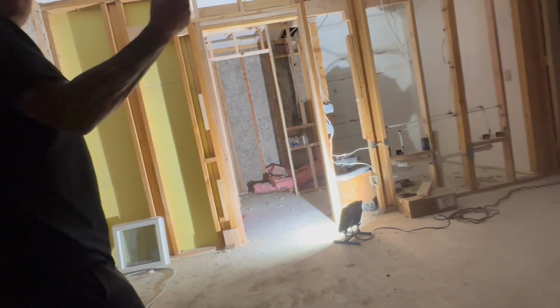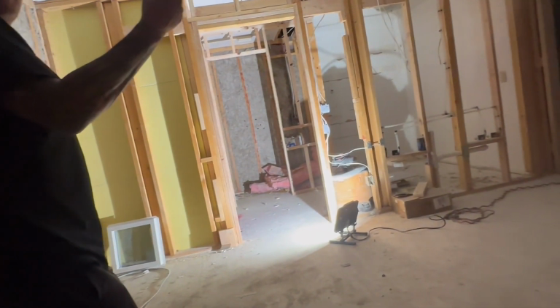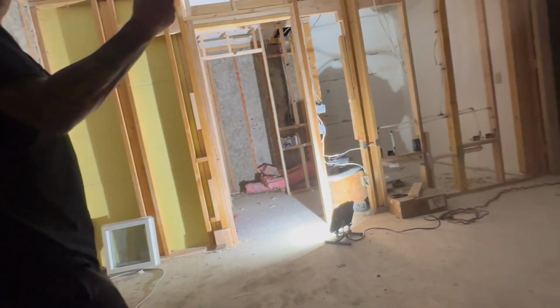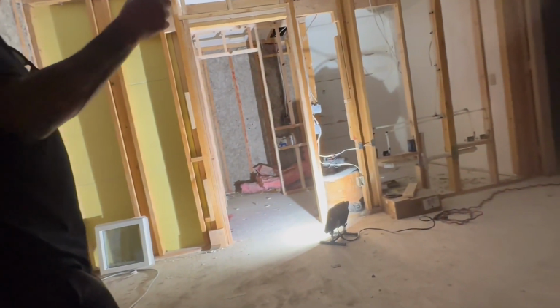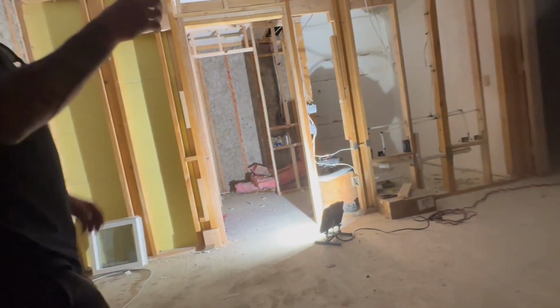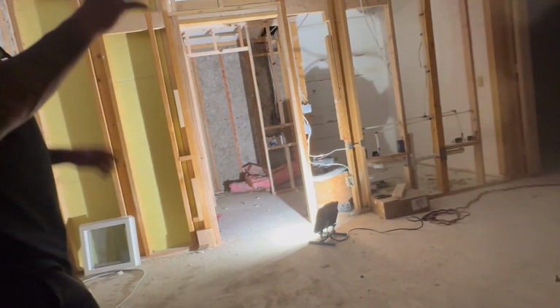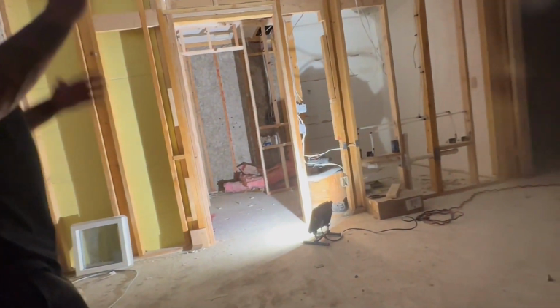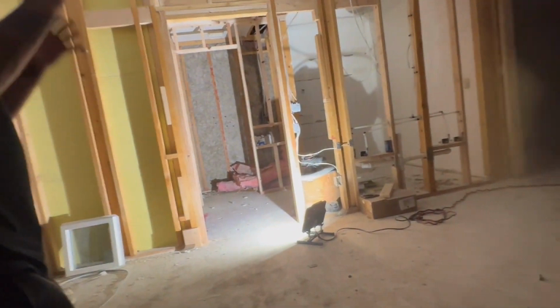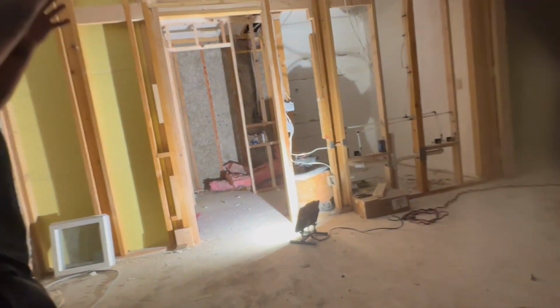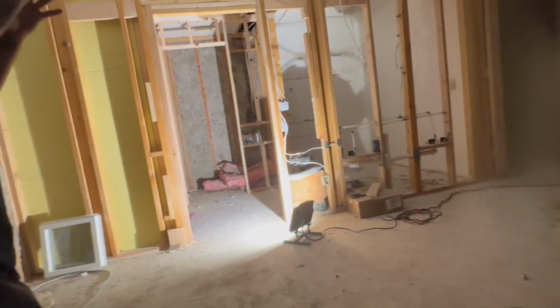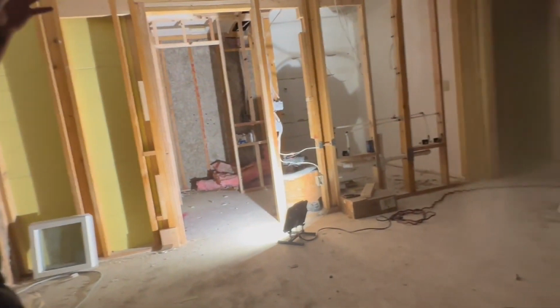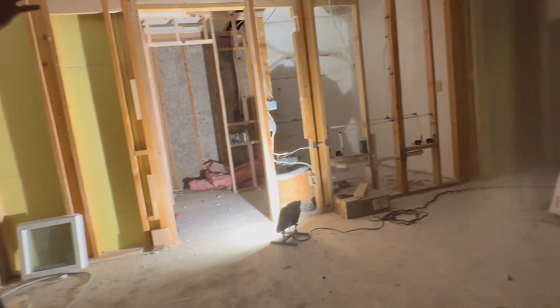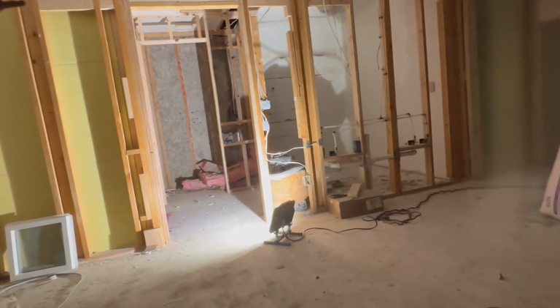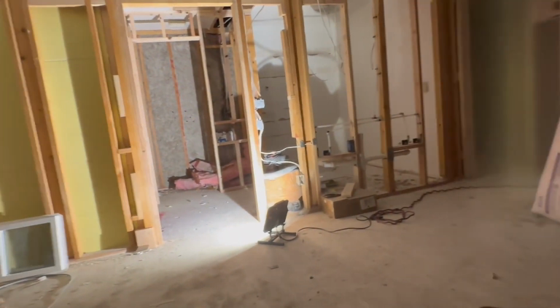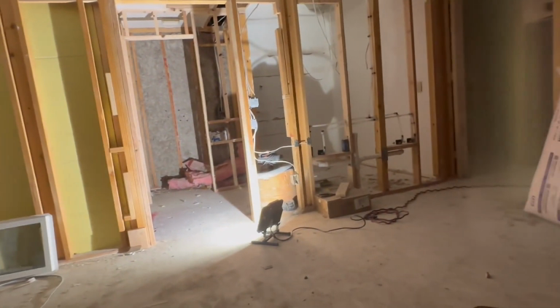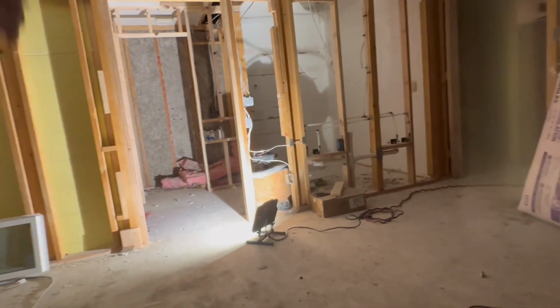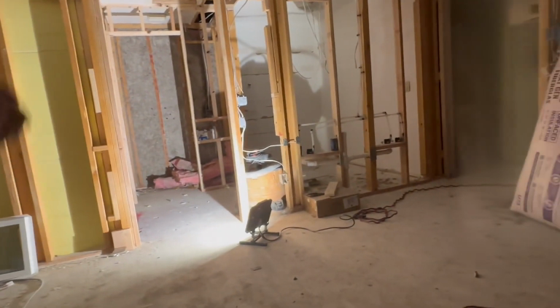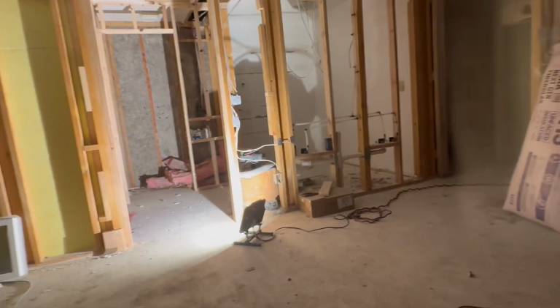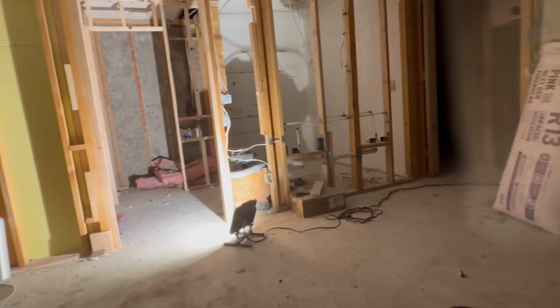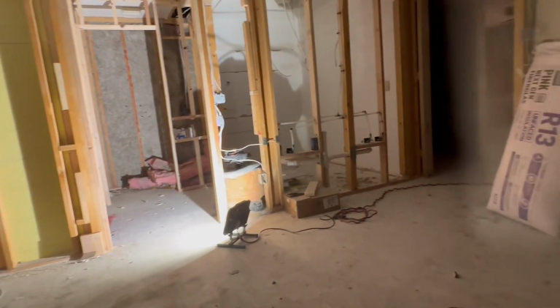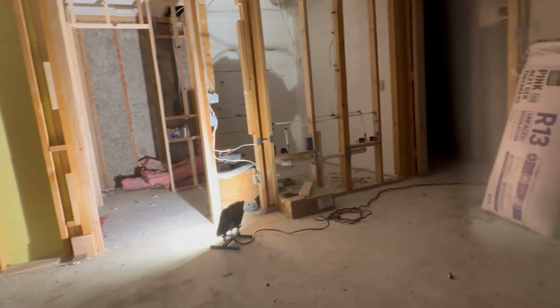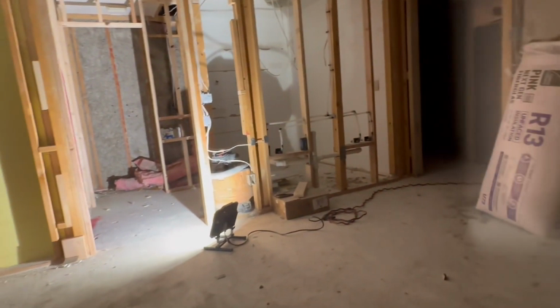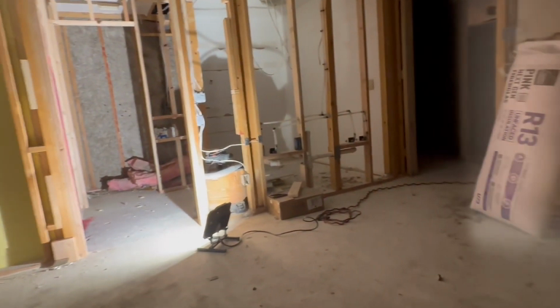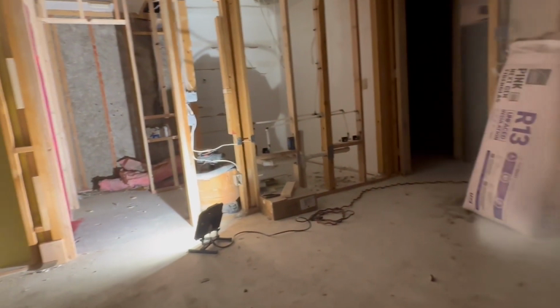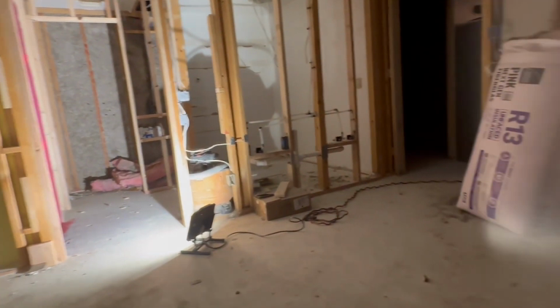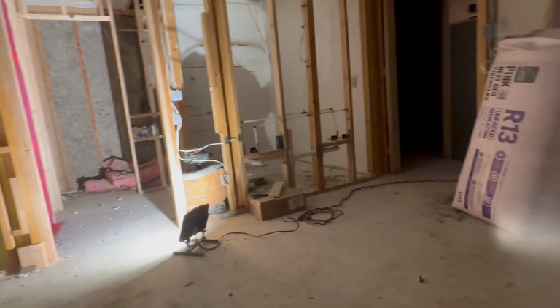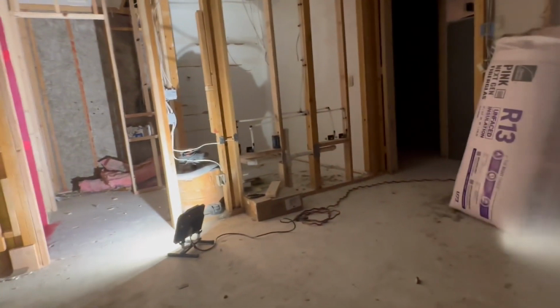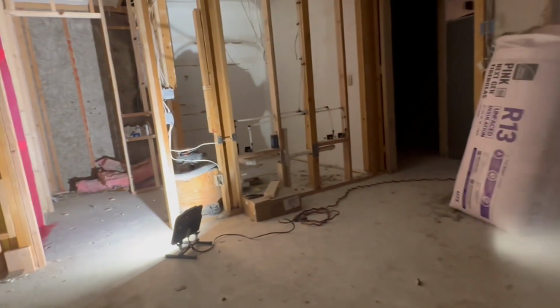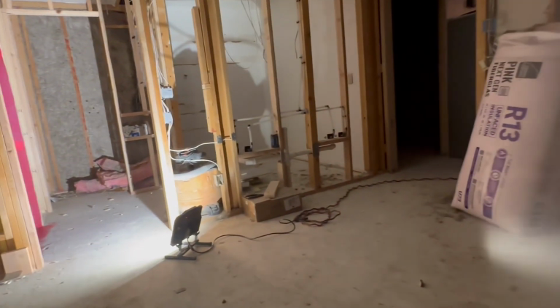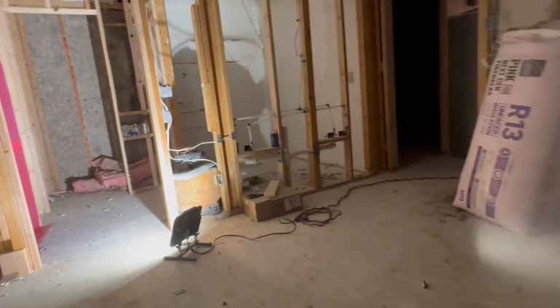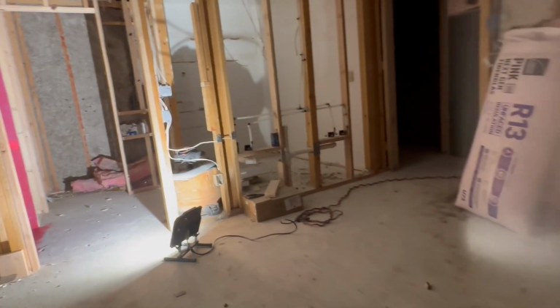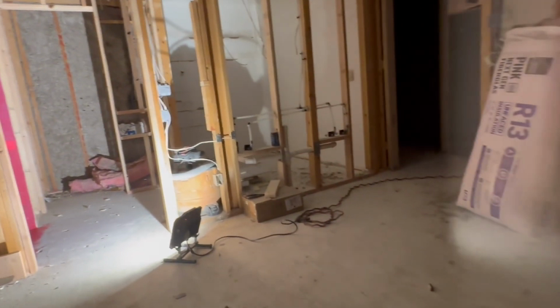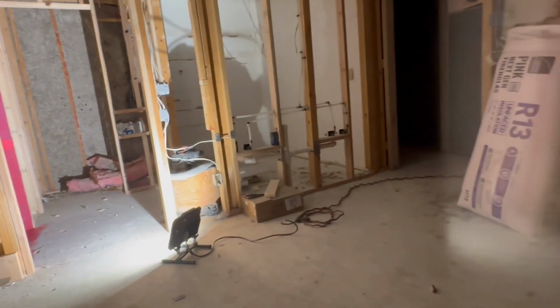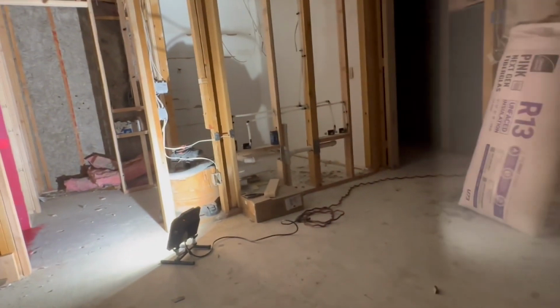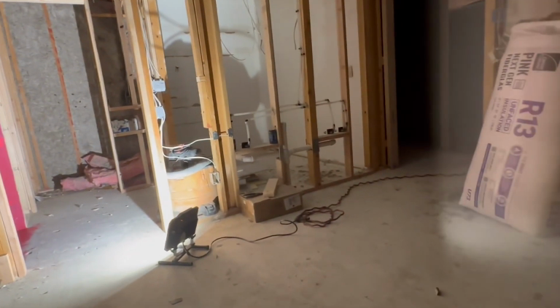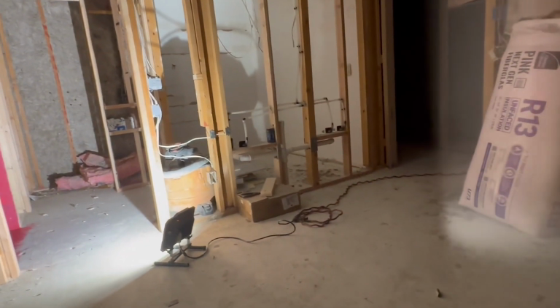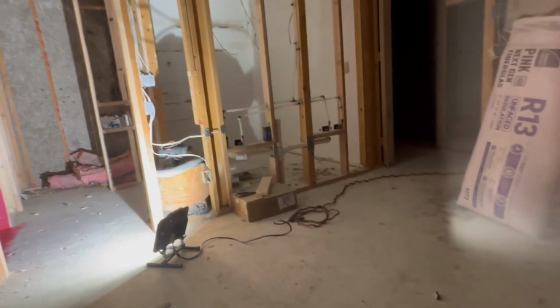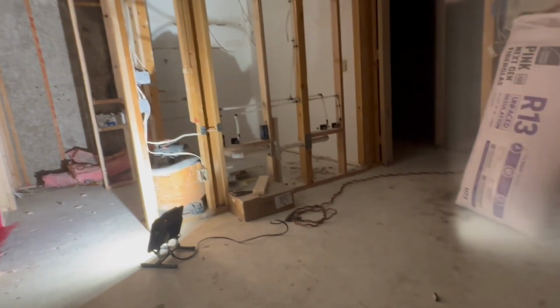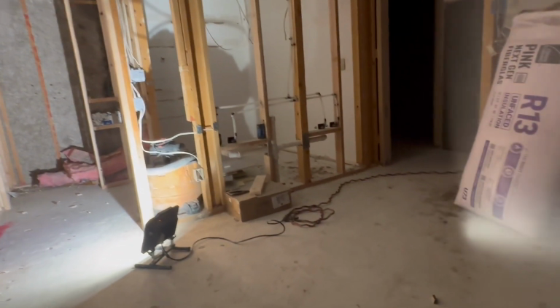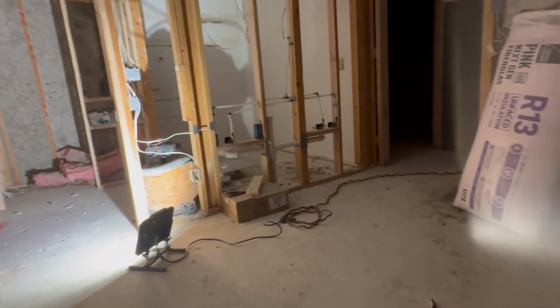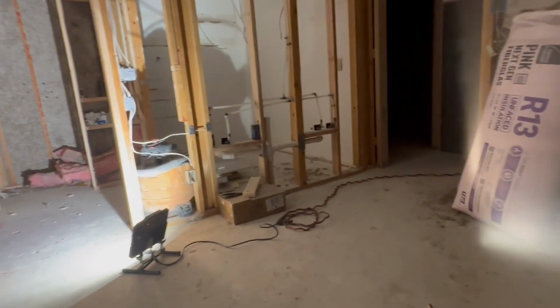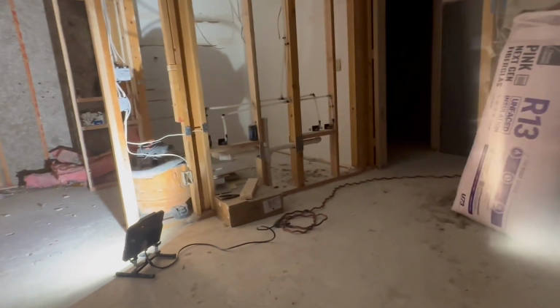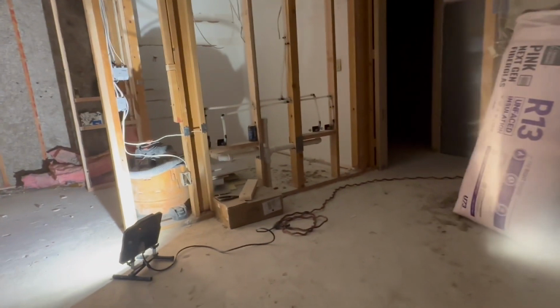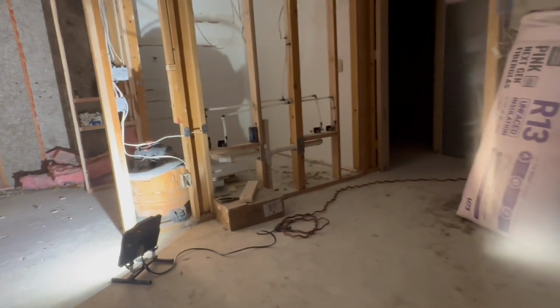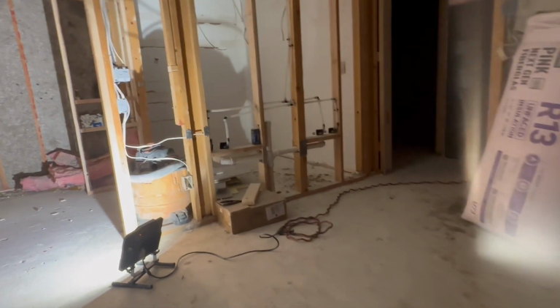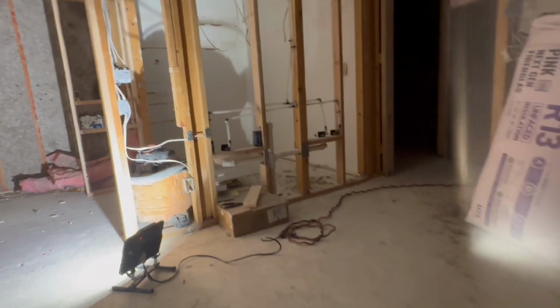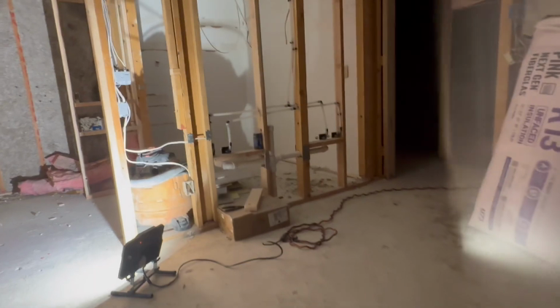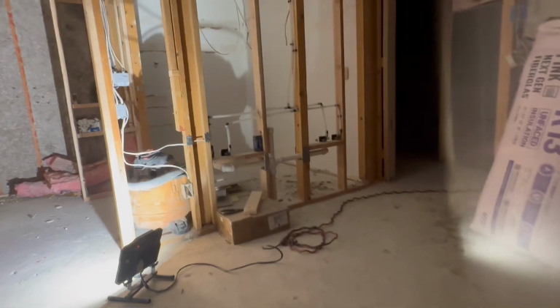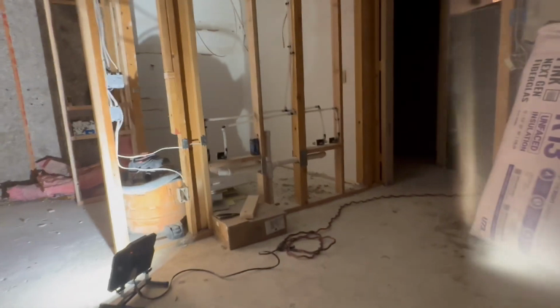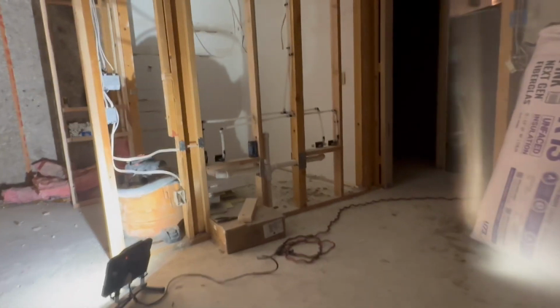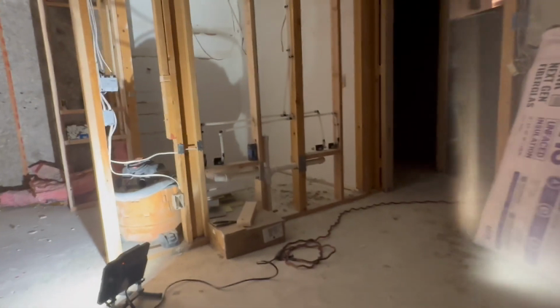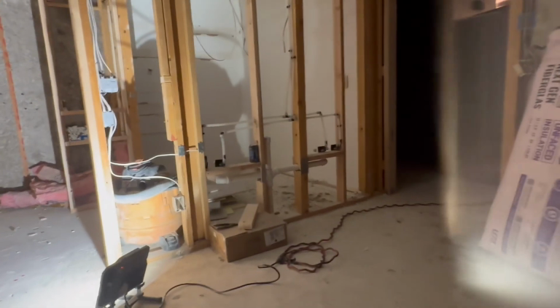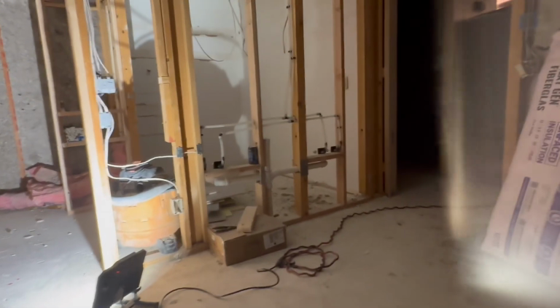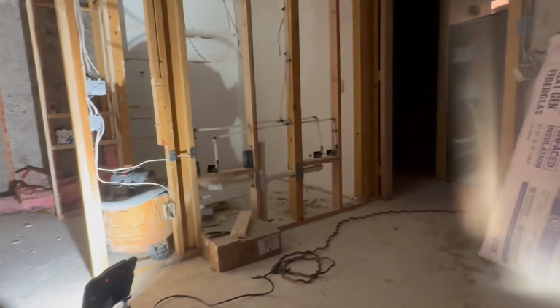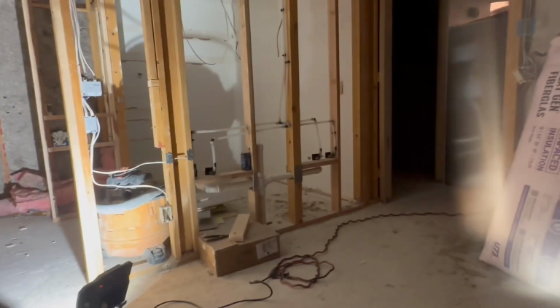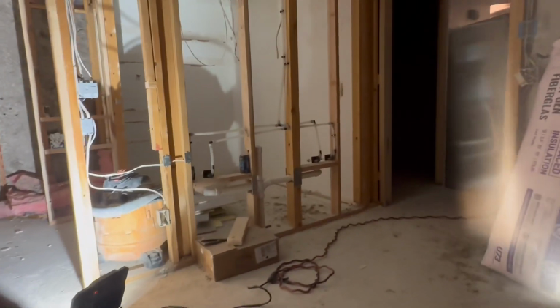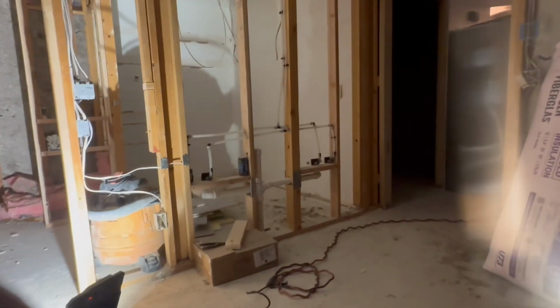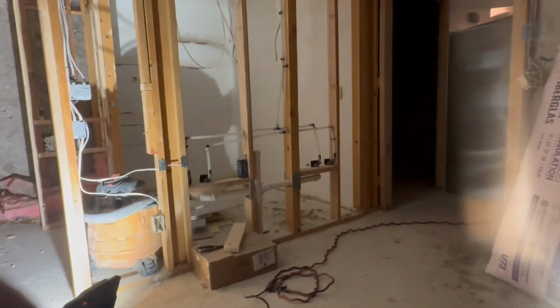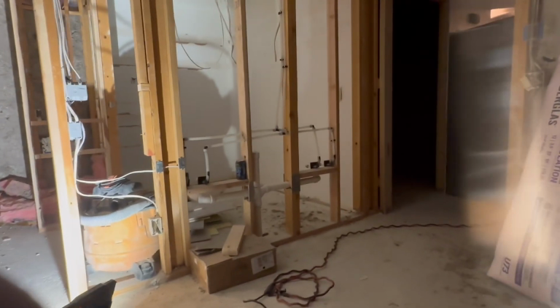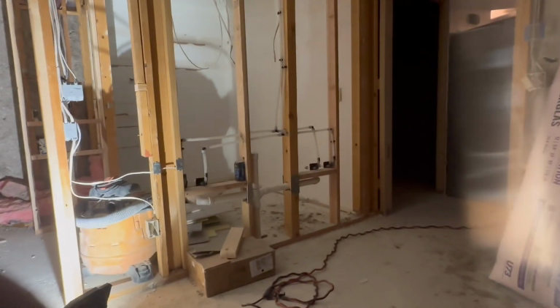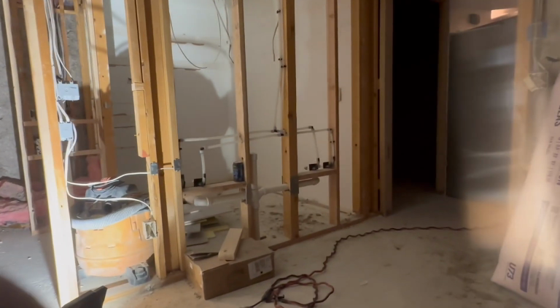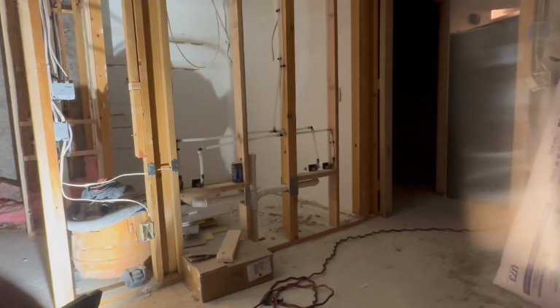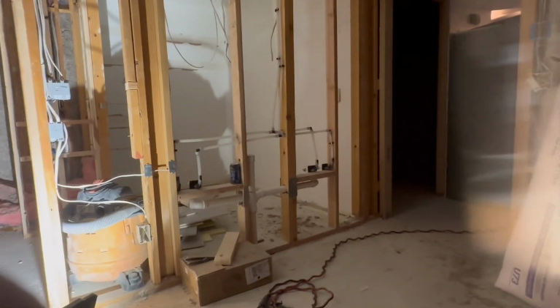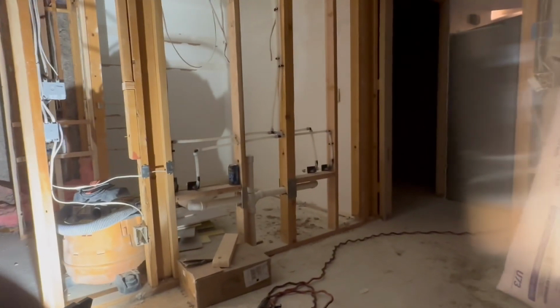Let me show you the tile in the other bathroom so you can see what it's actually supposed to look like when it's done. All right, let's go check that out.